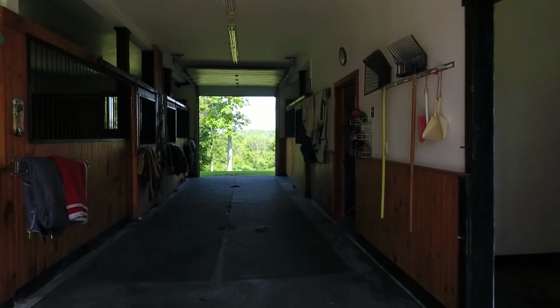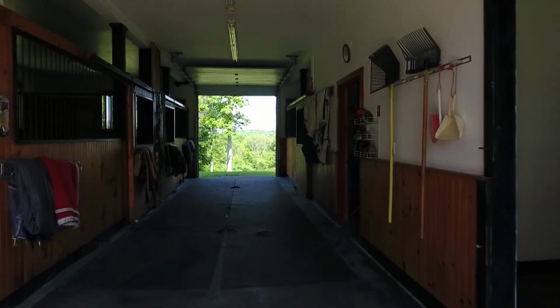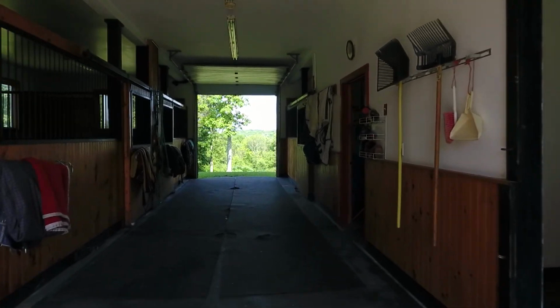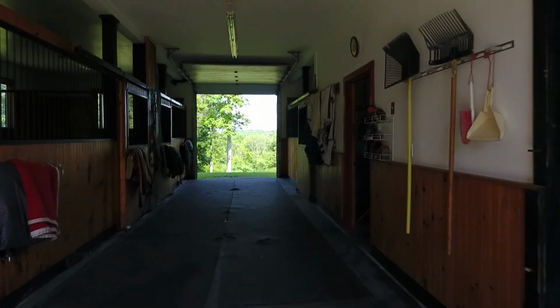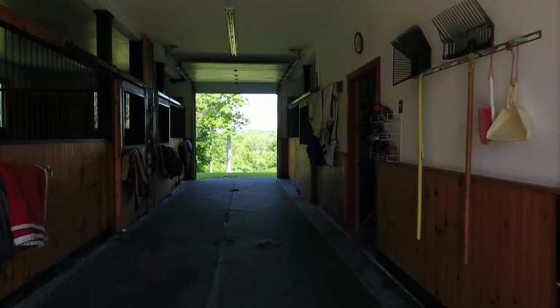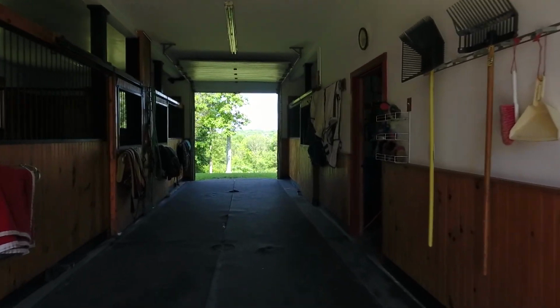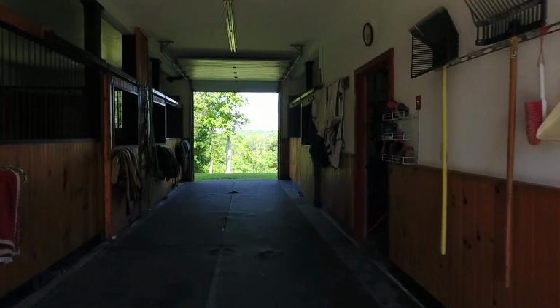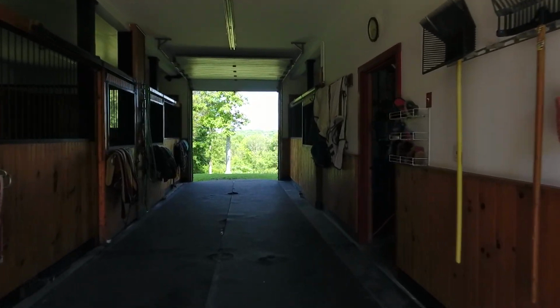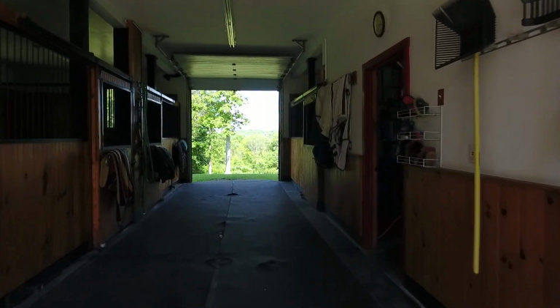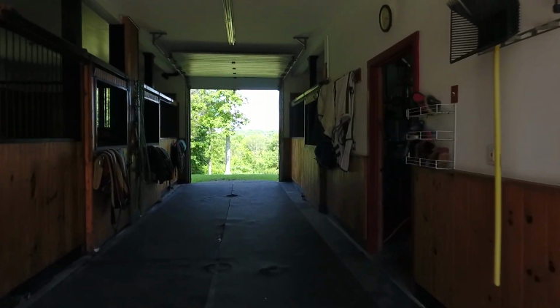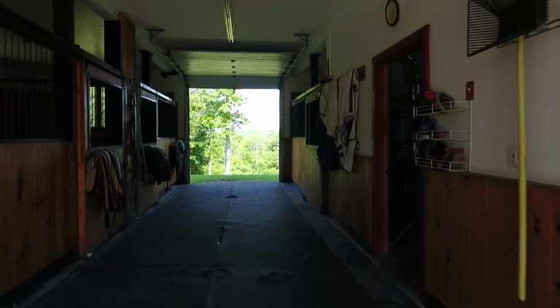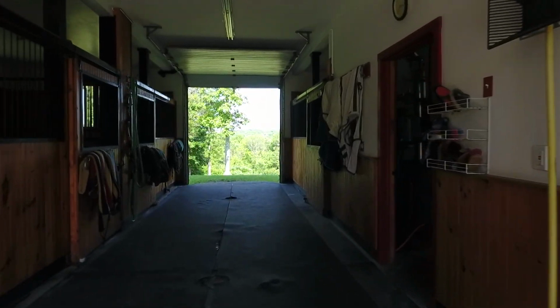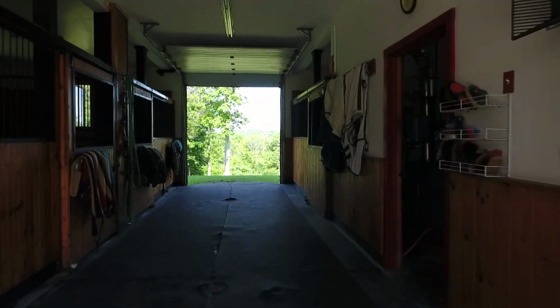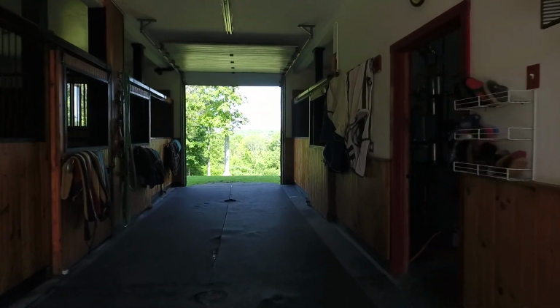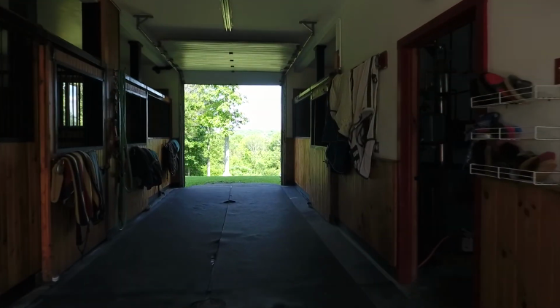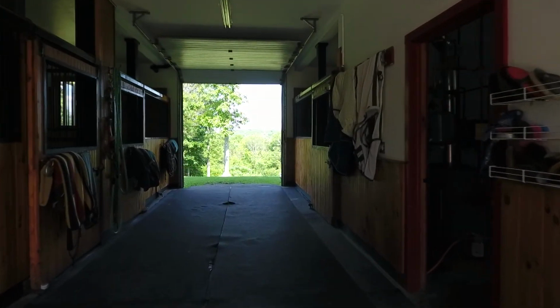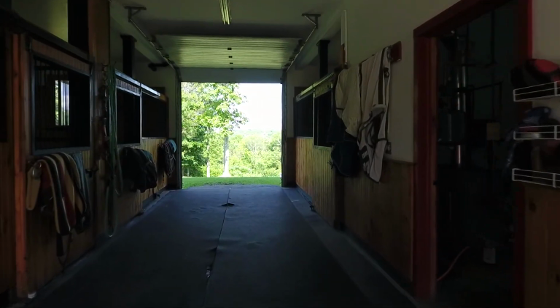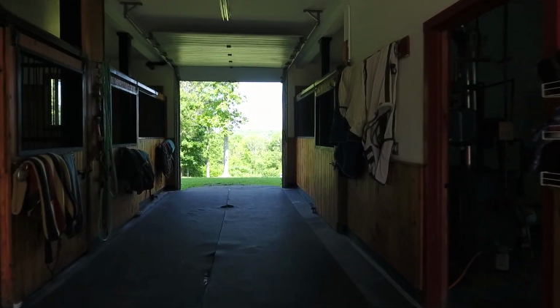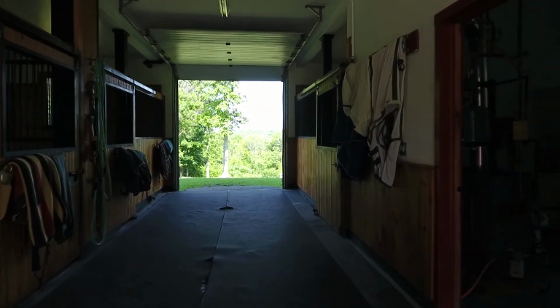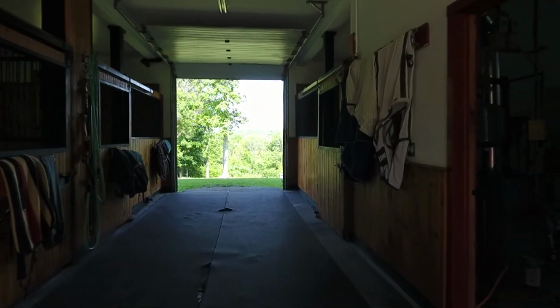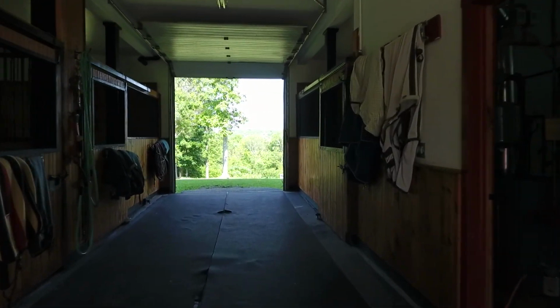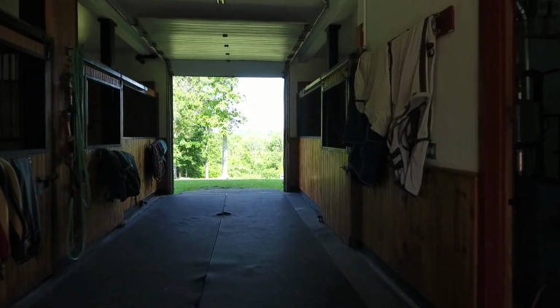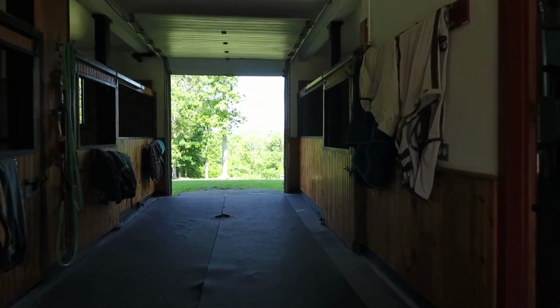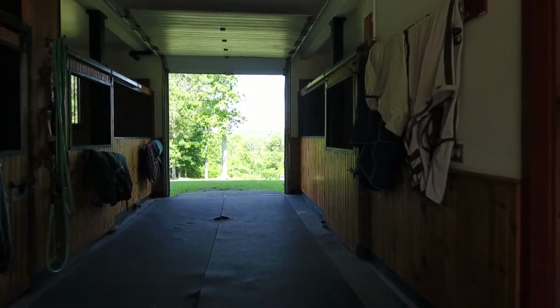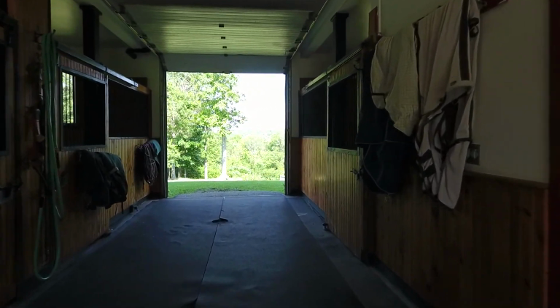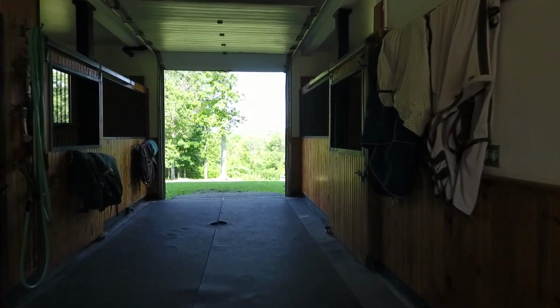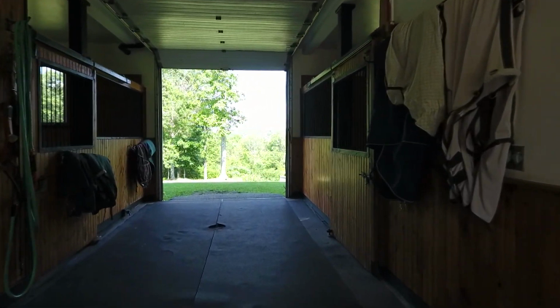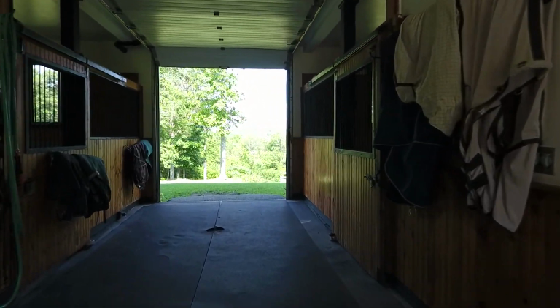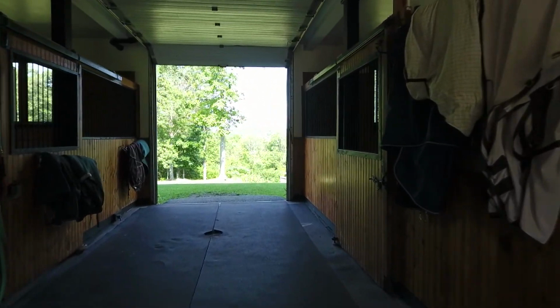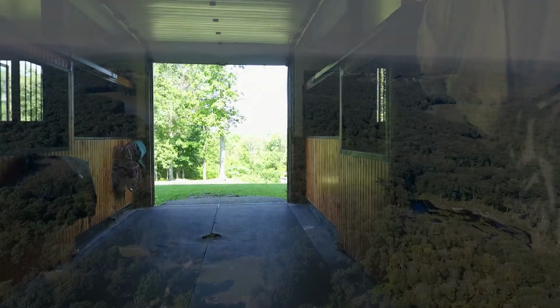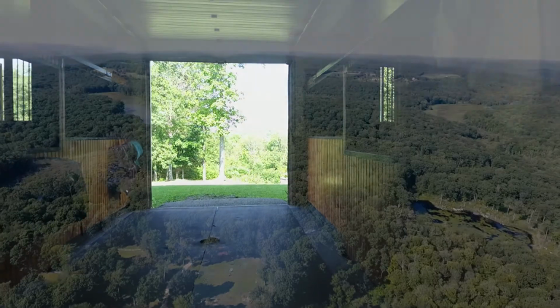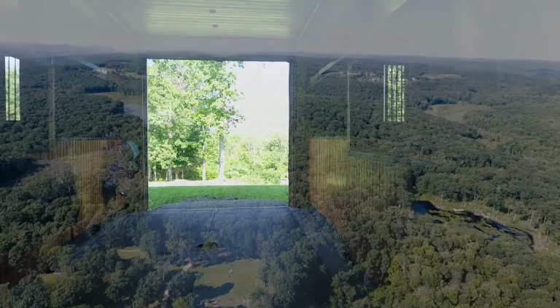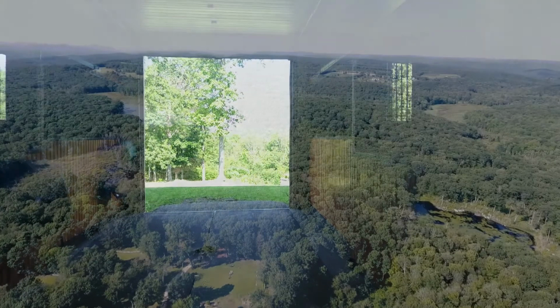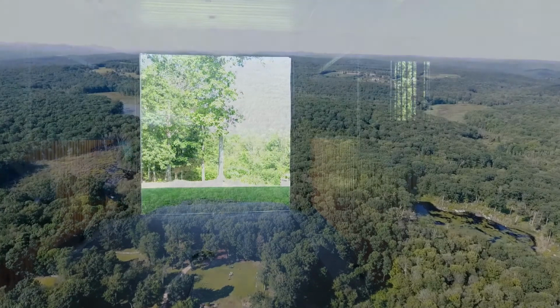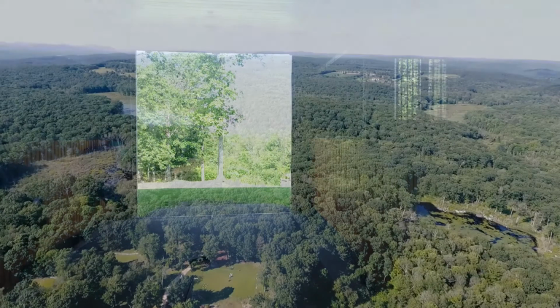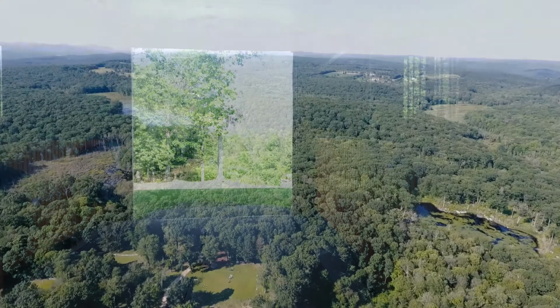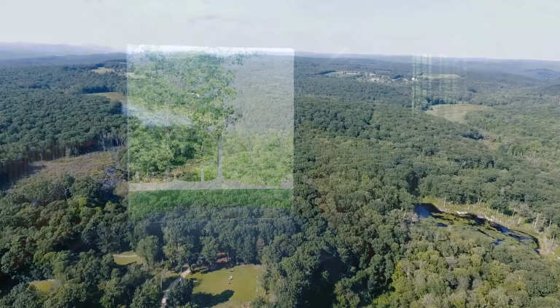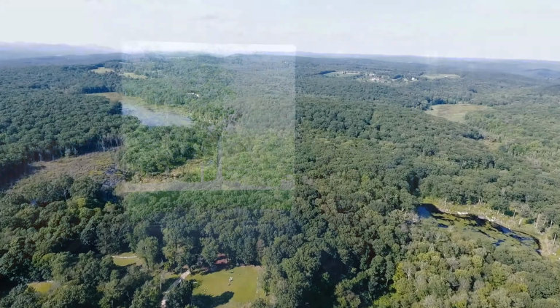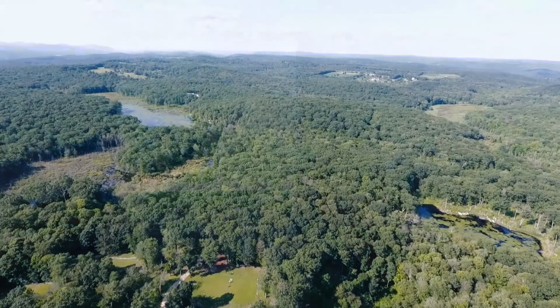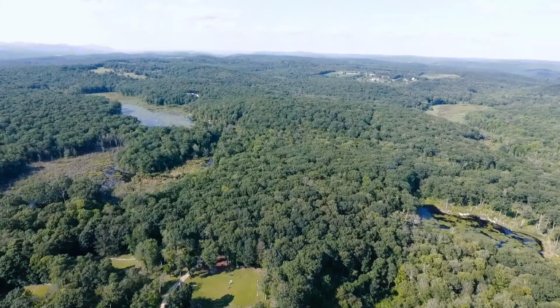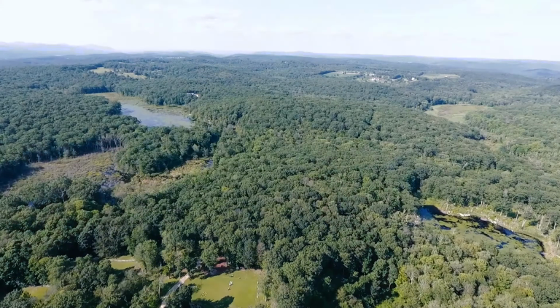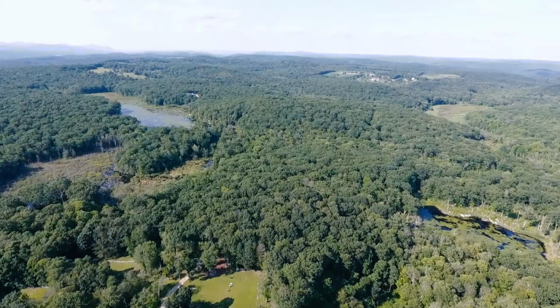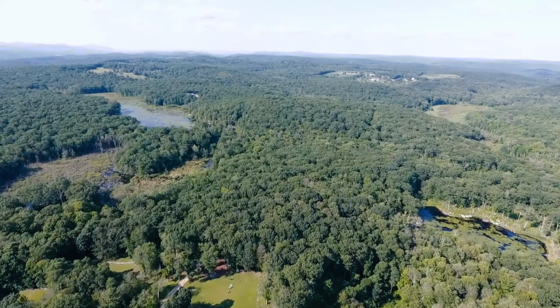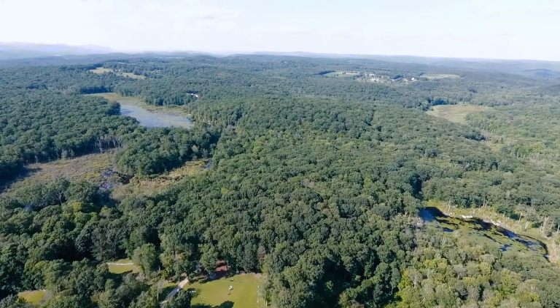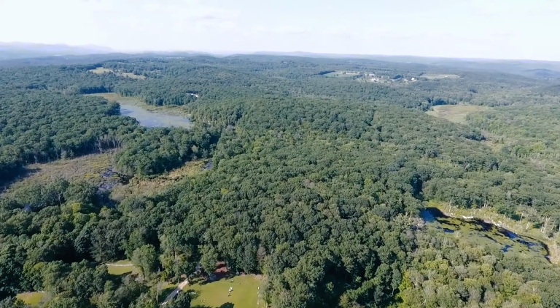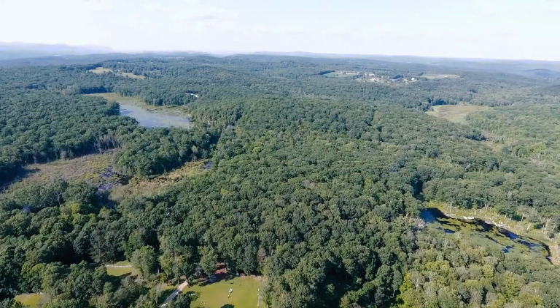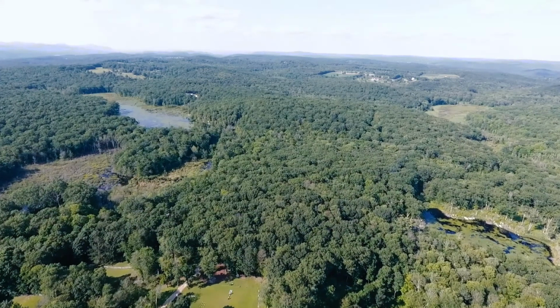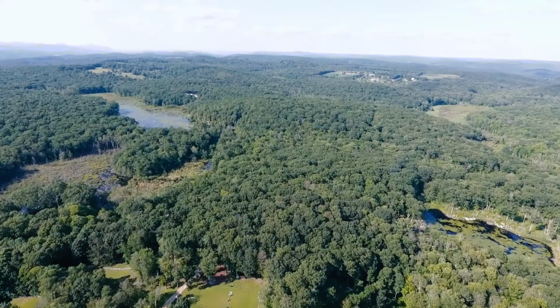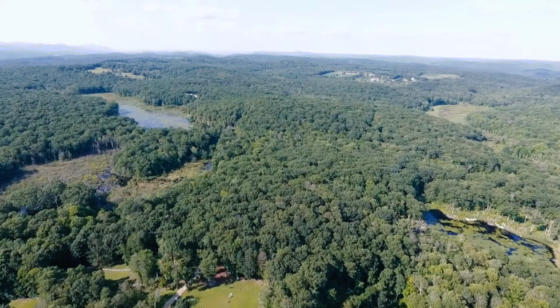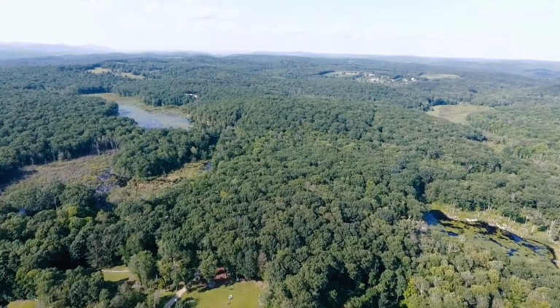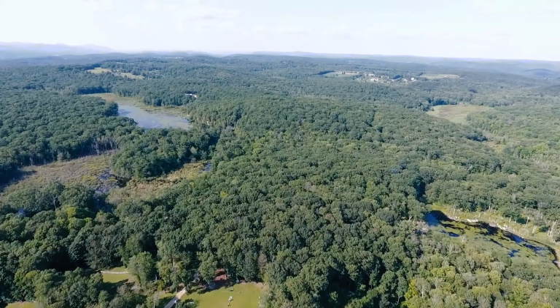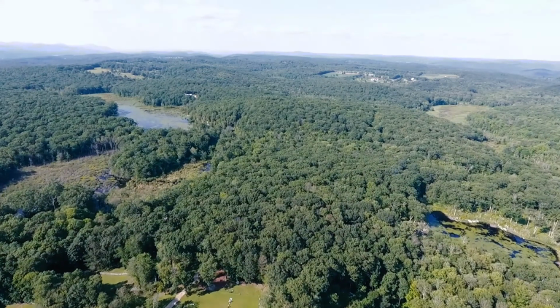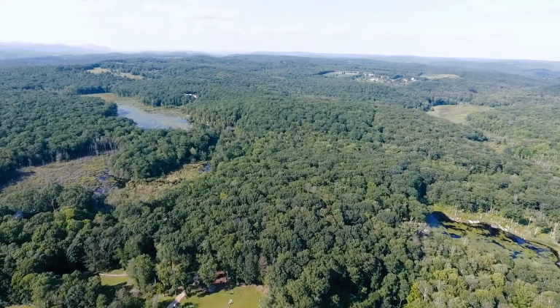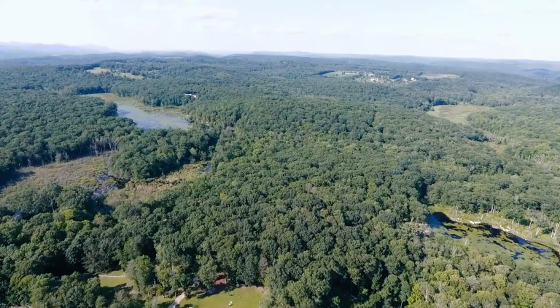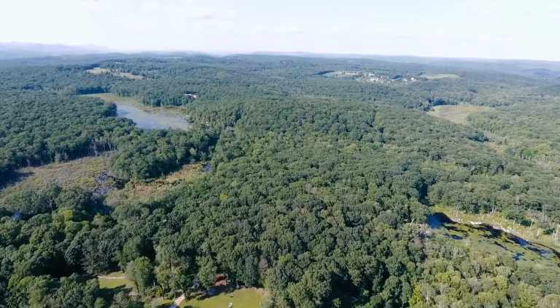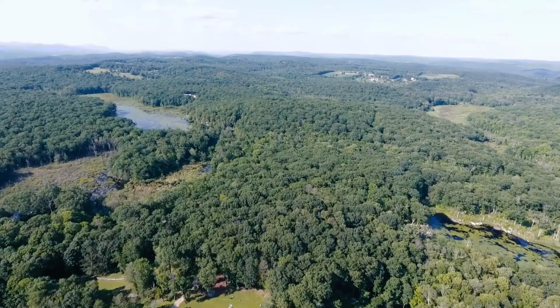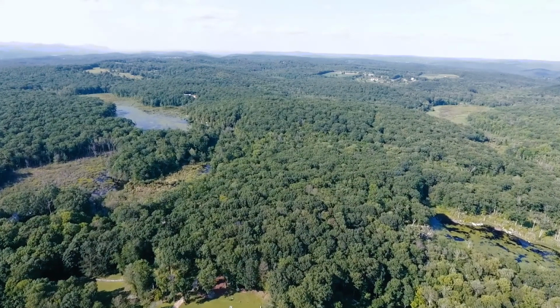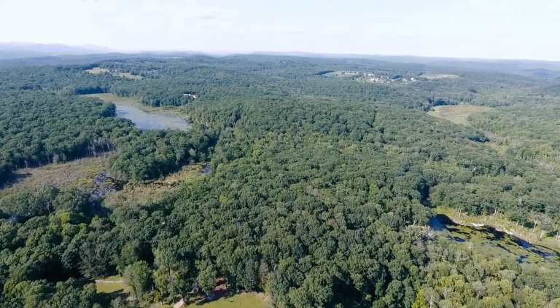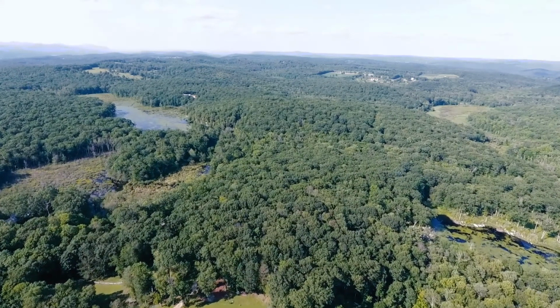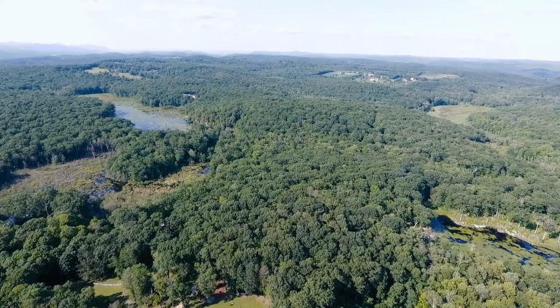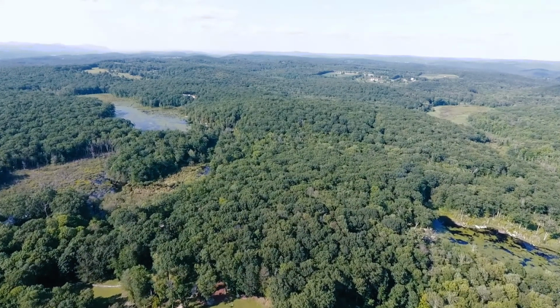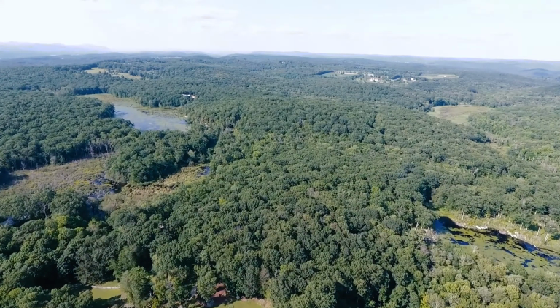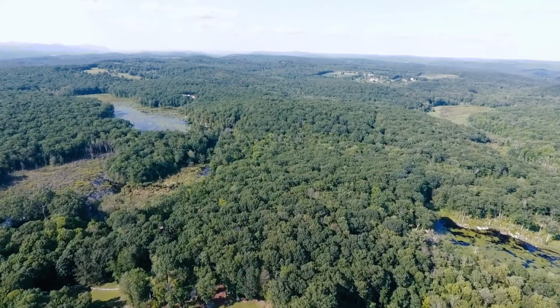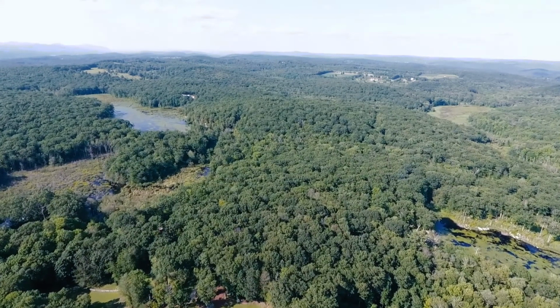The property has thousands of acres of public and private conserved land for riding, skiing, hiking, and hunting.